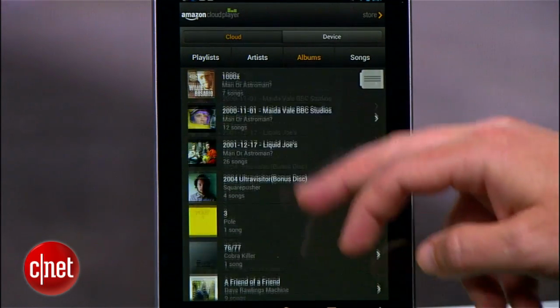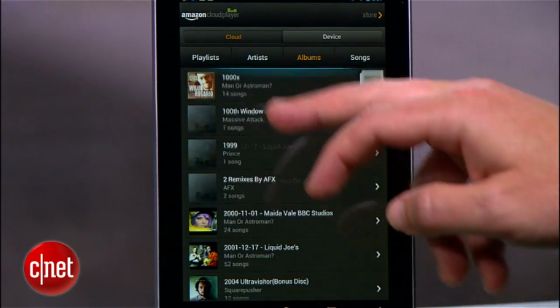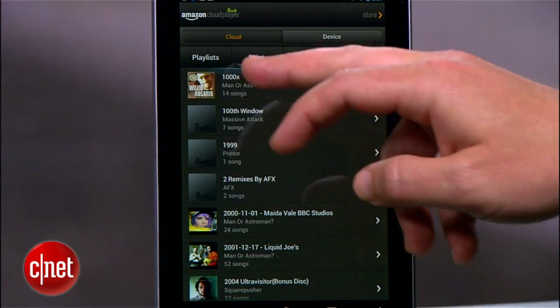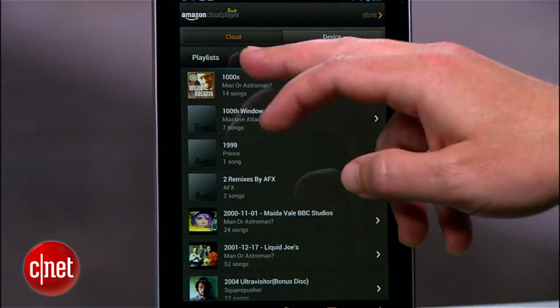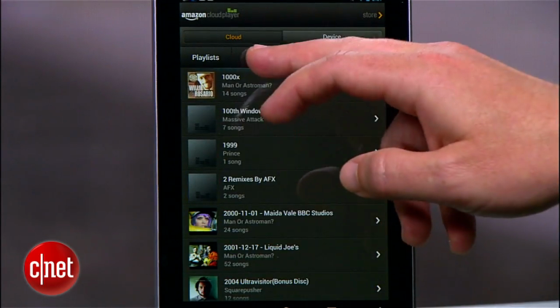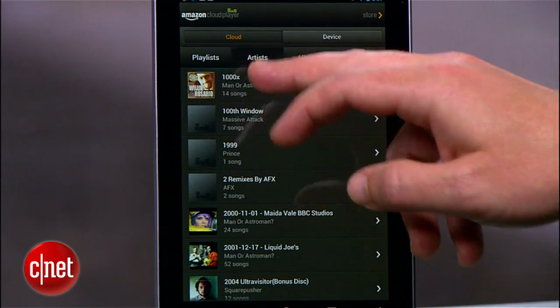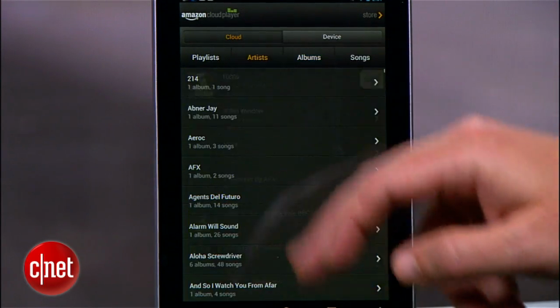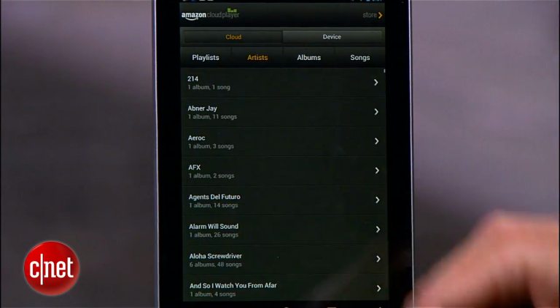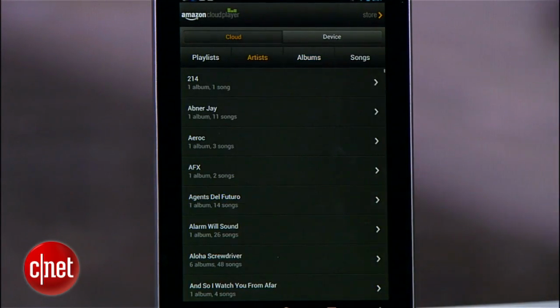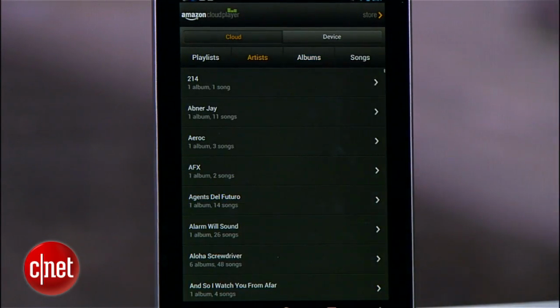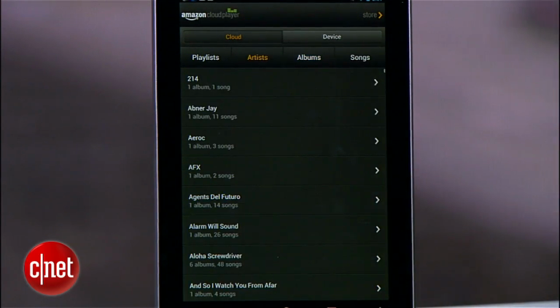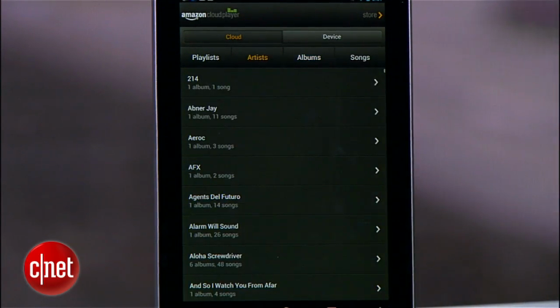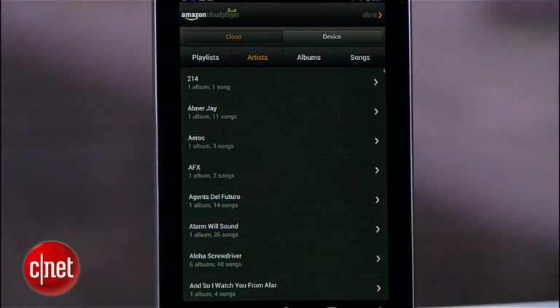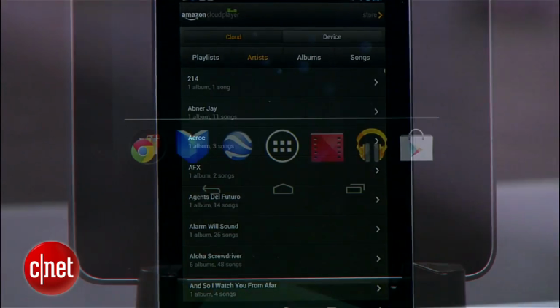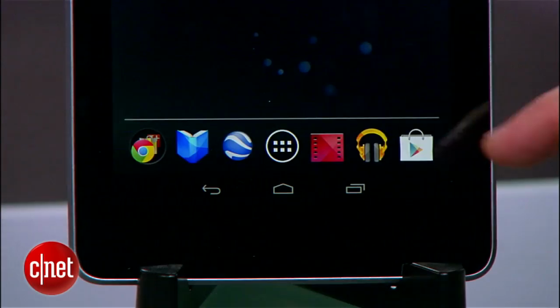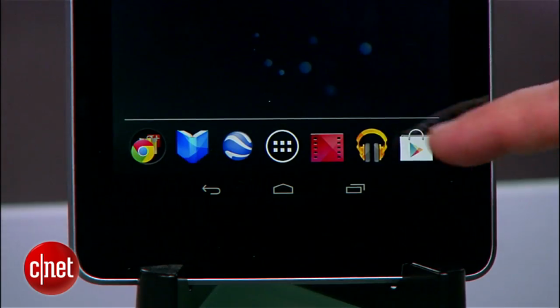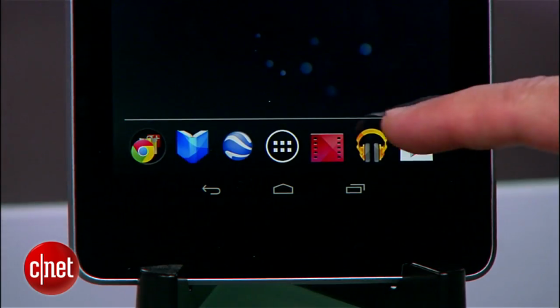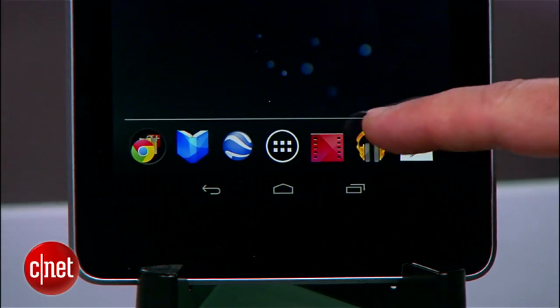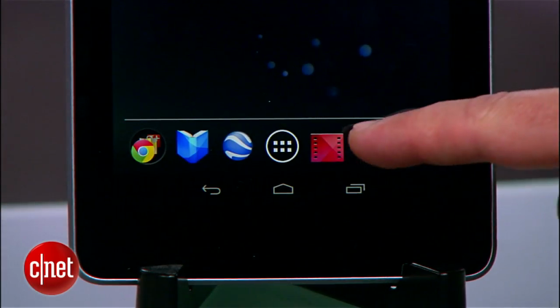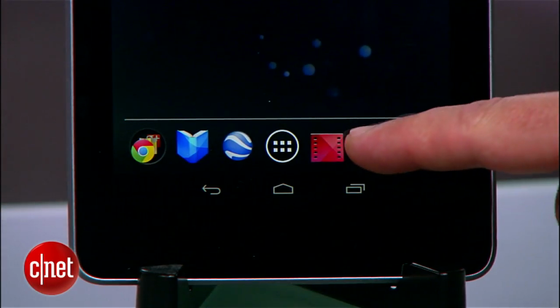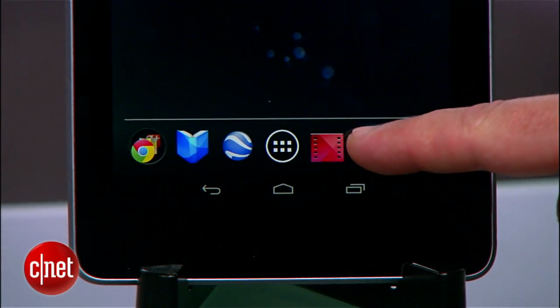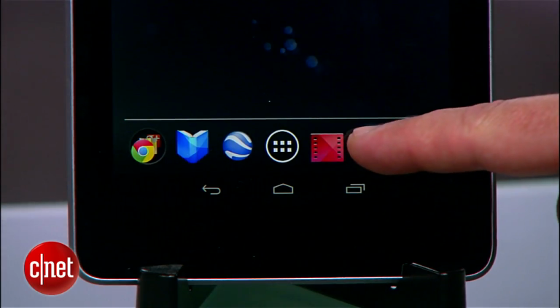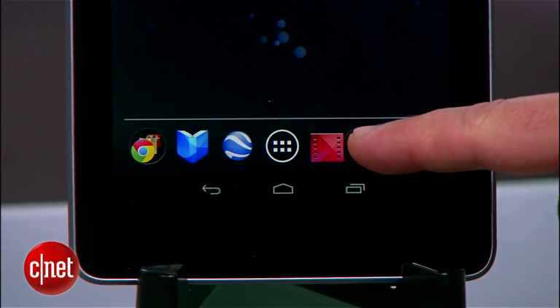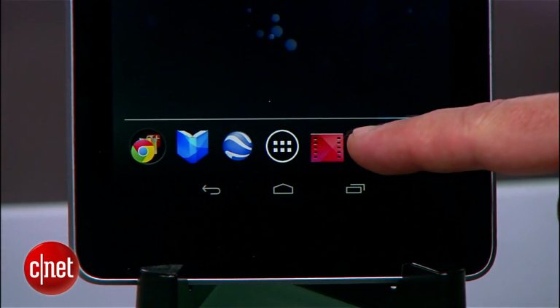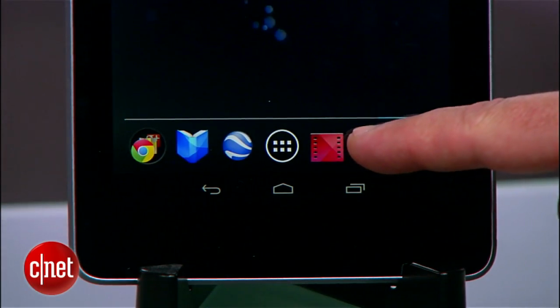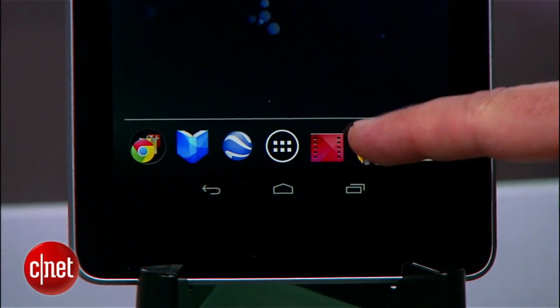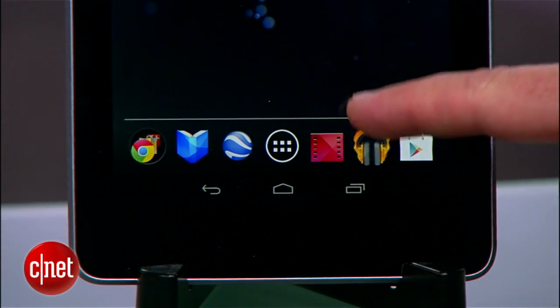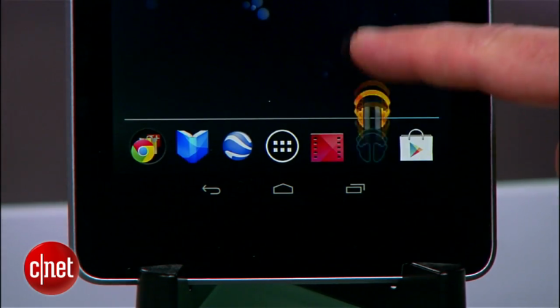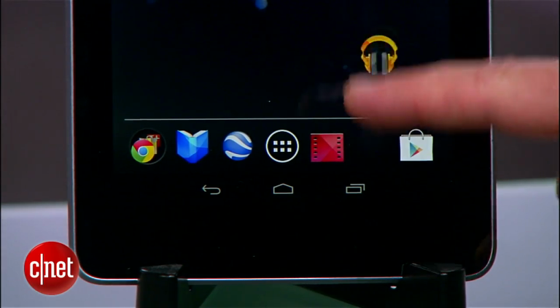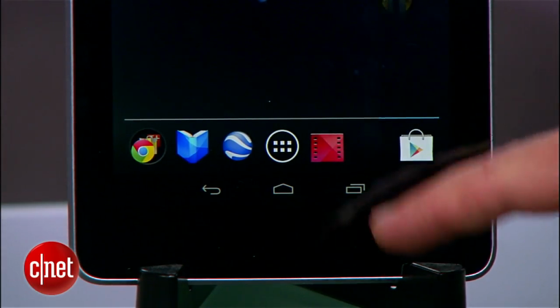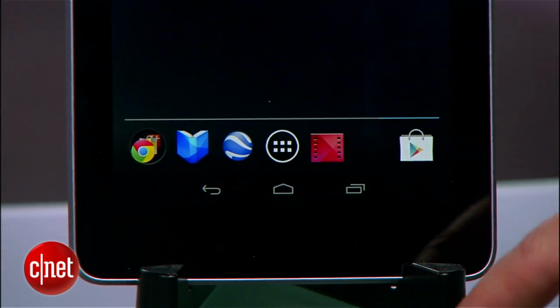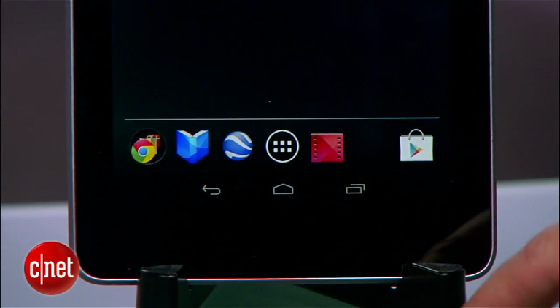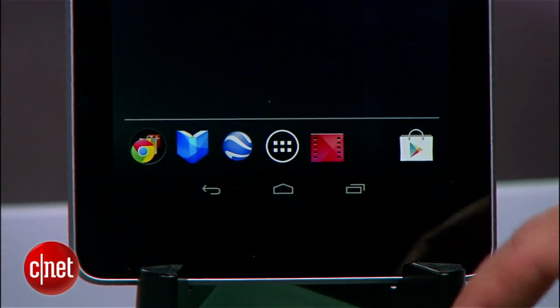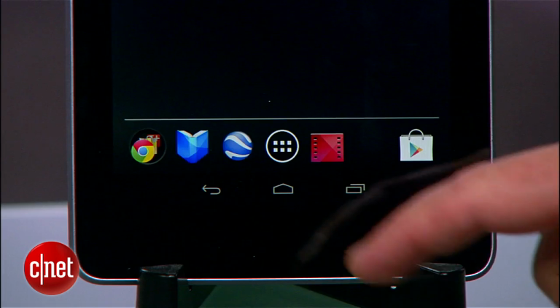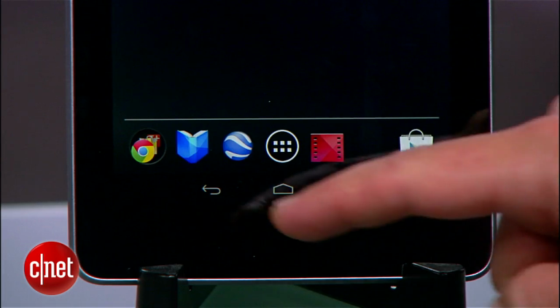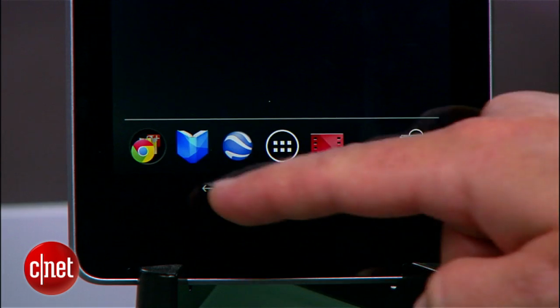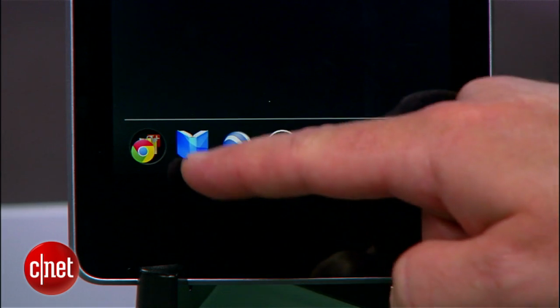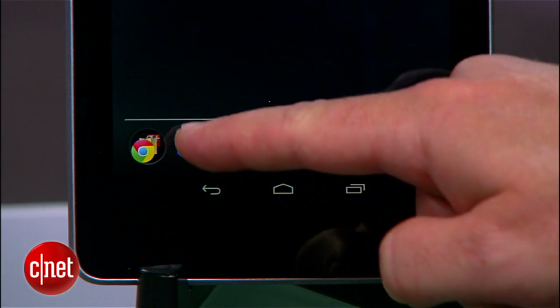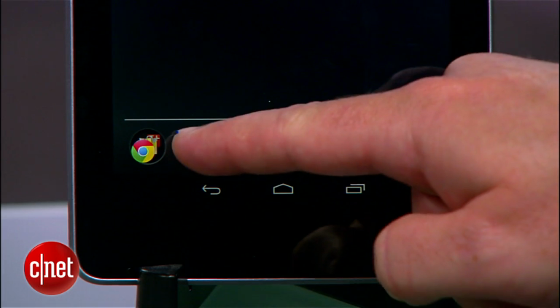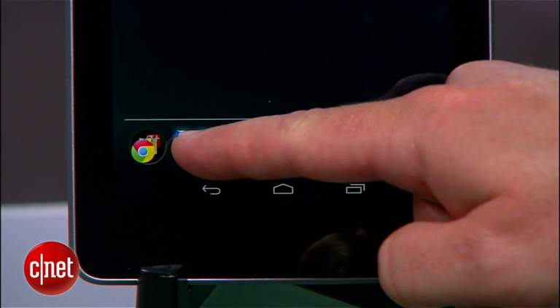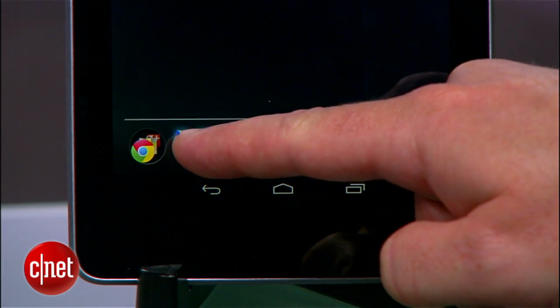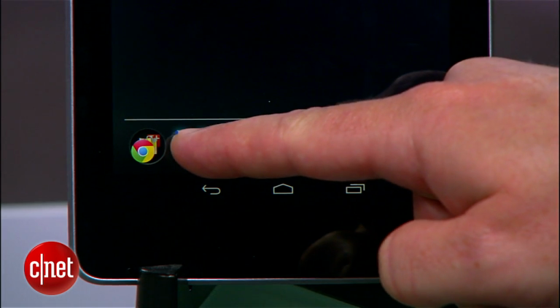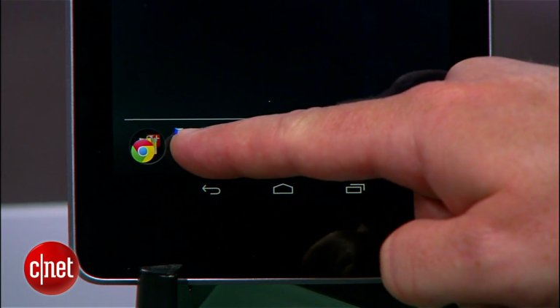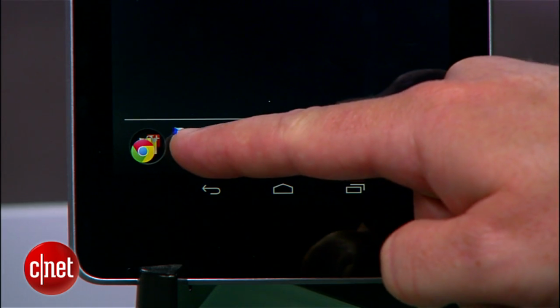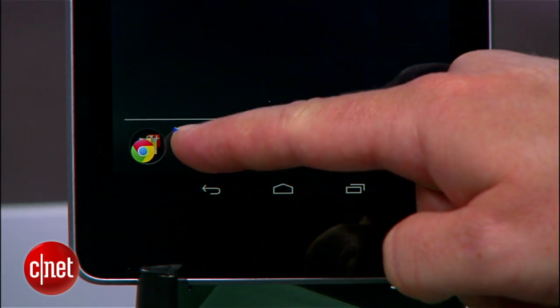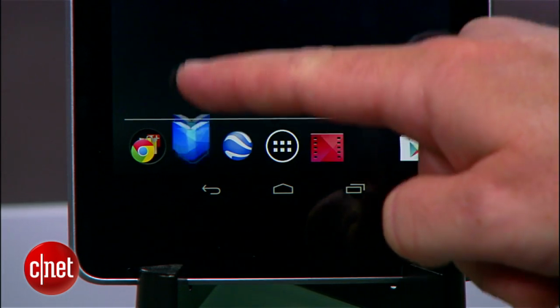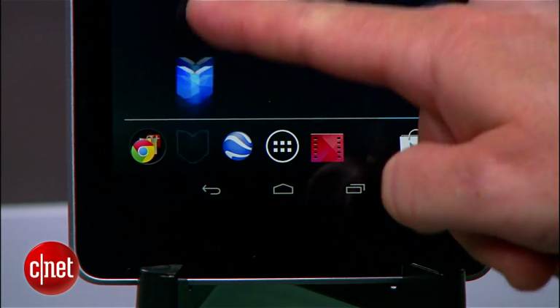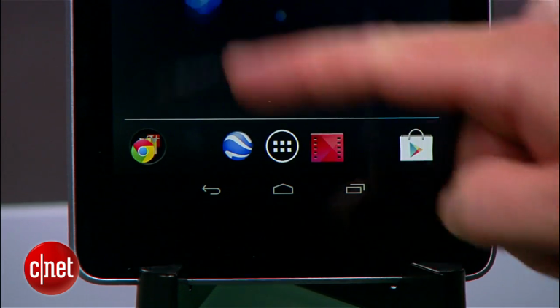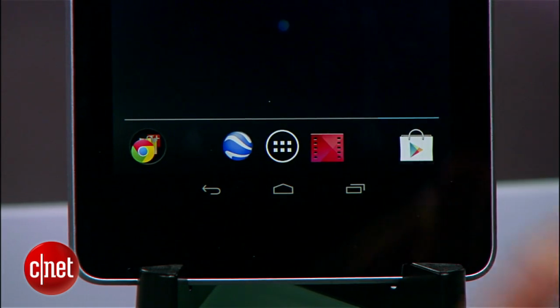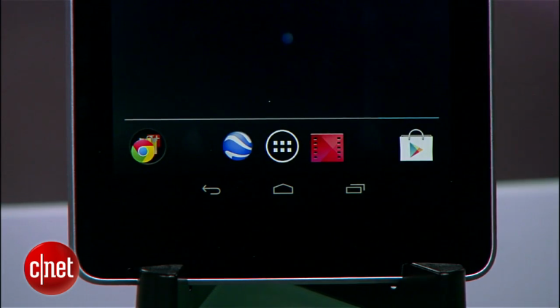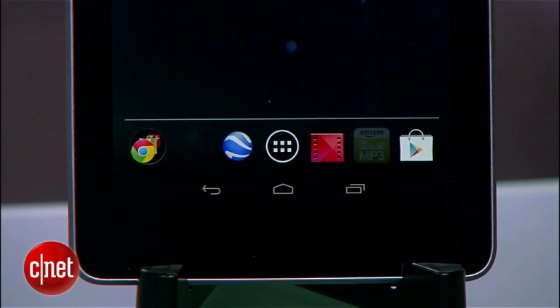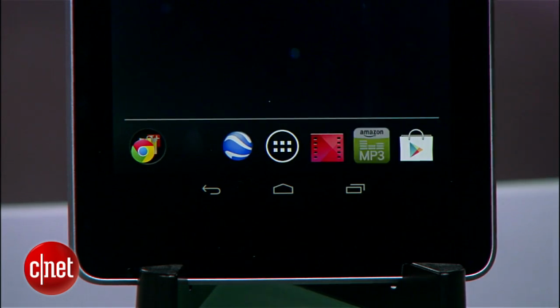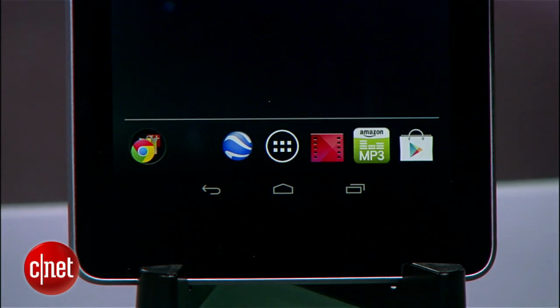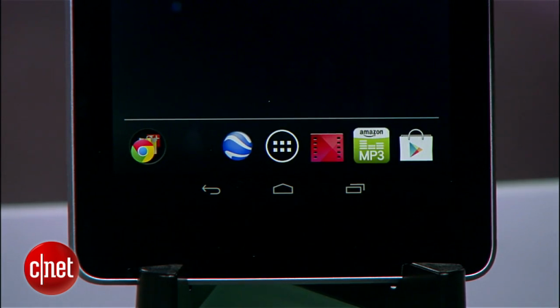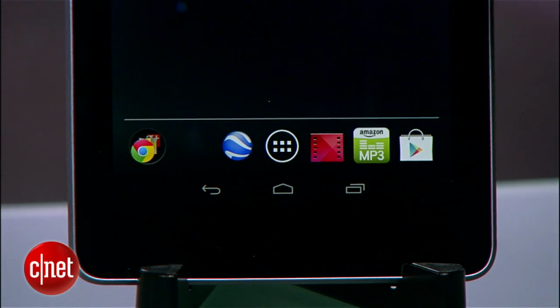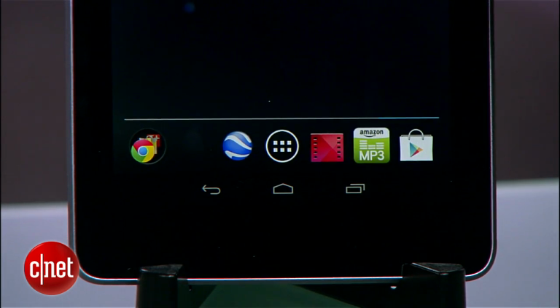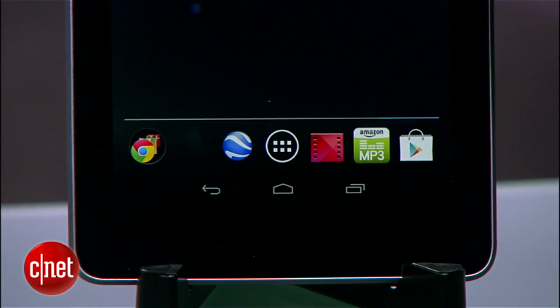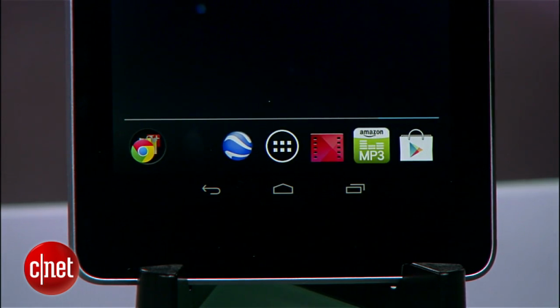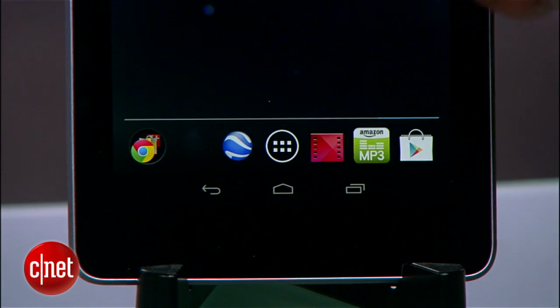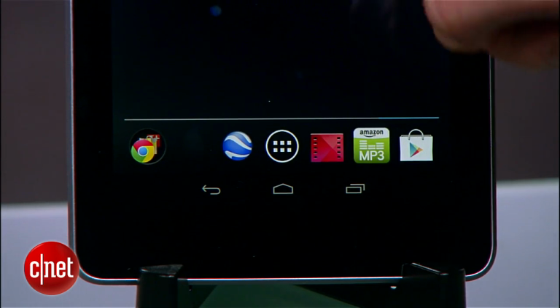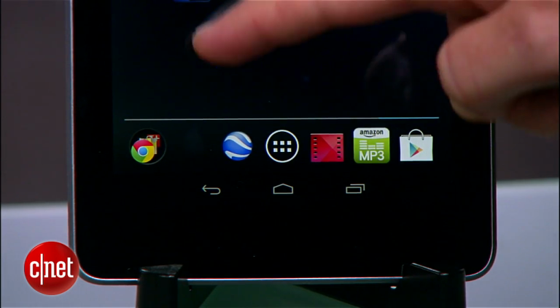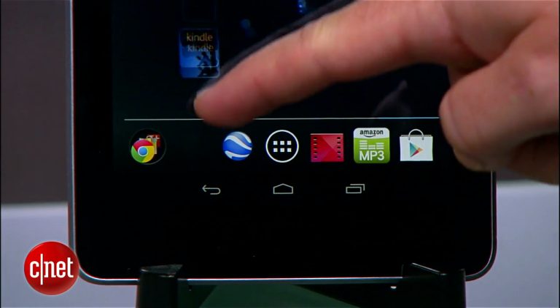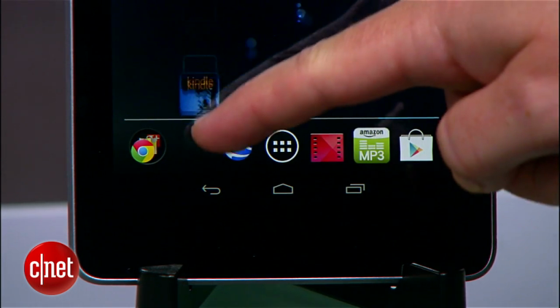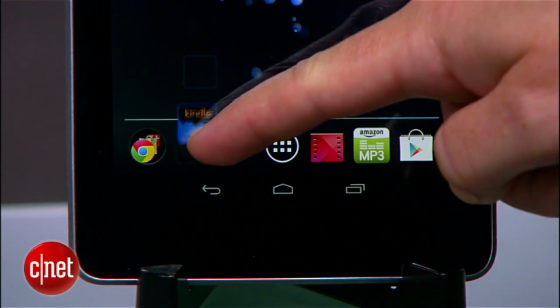Once you have them installed and set up, you can even take the extra step of kicking the Google Books and Google Music apps out of the launcher and then just put these in their place.